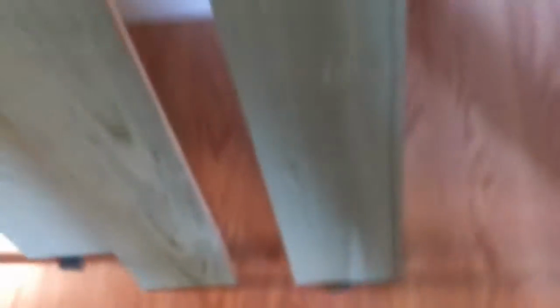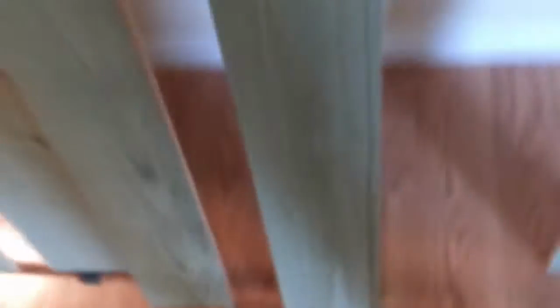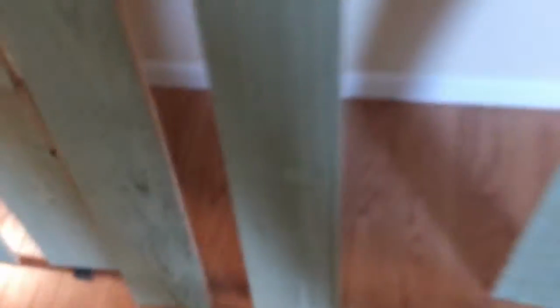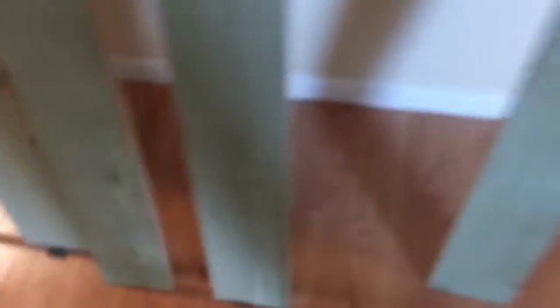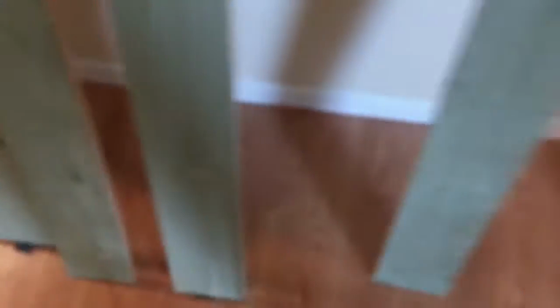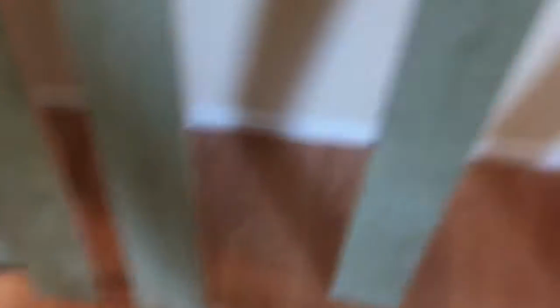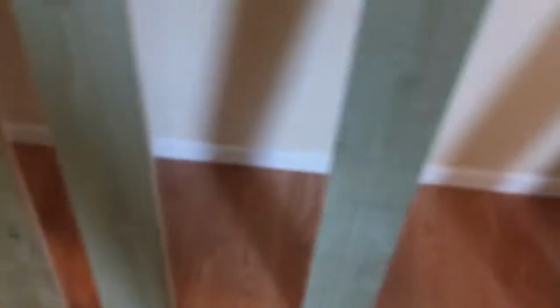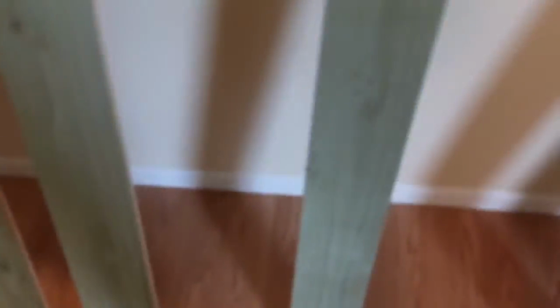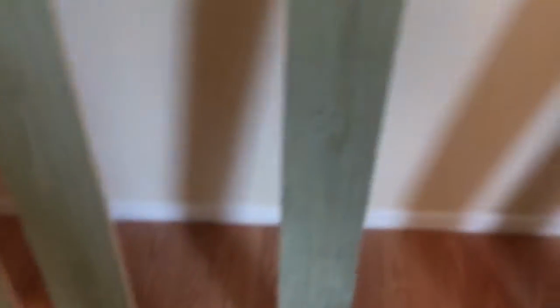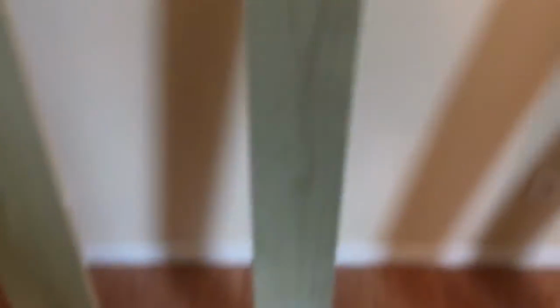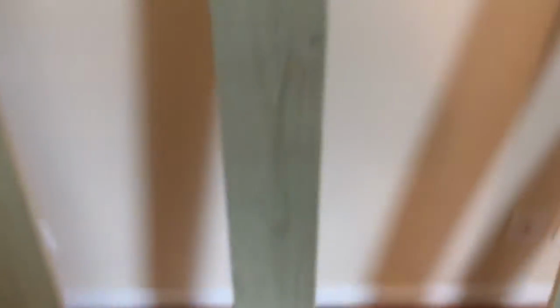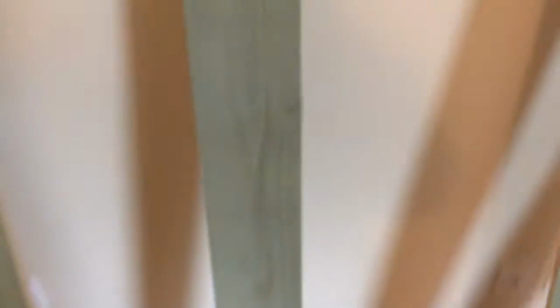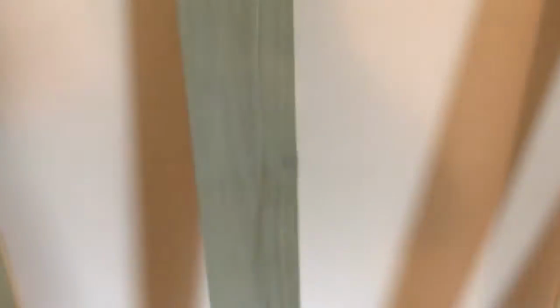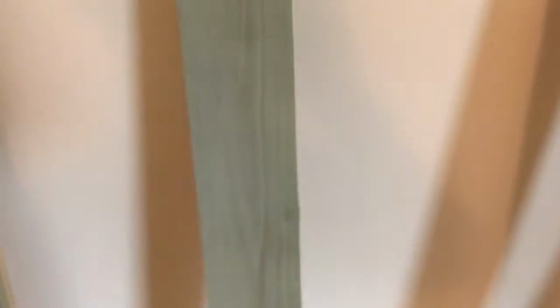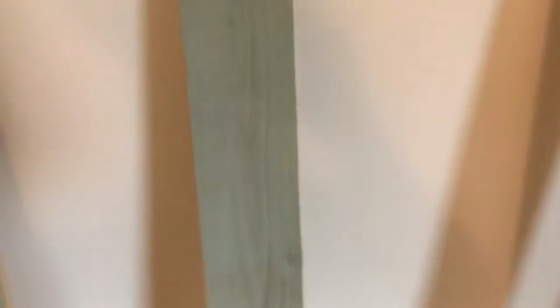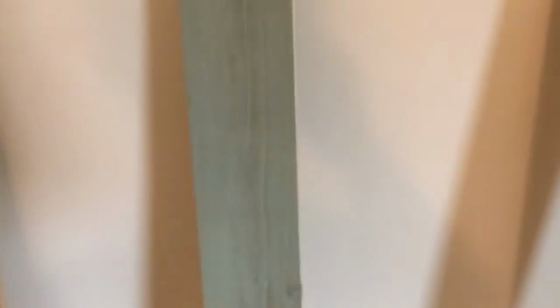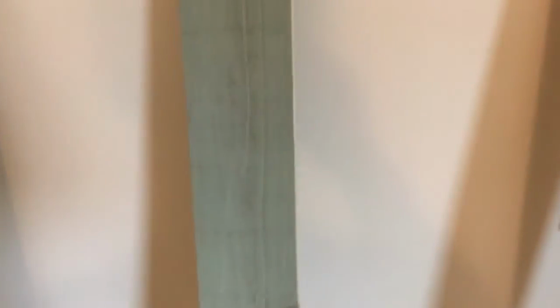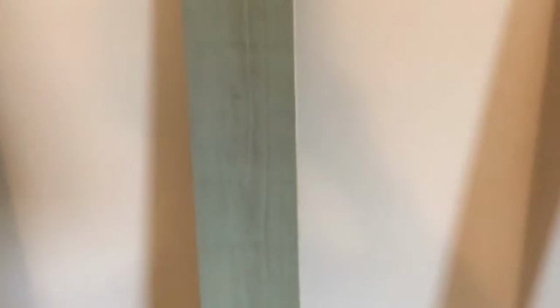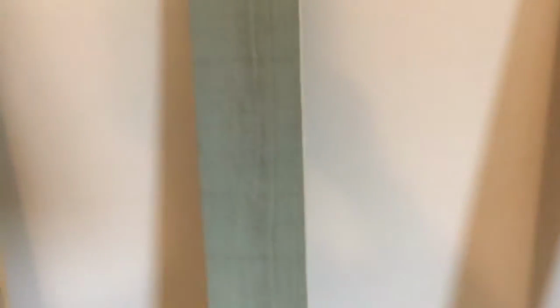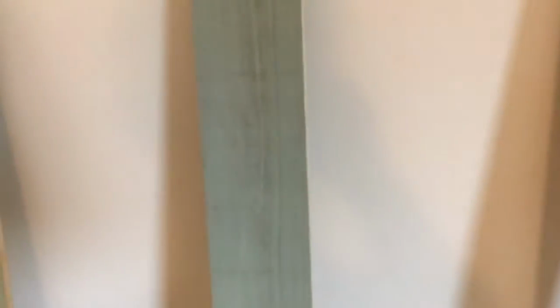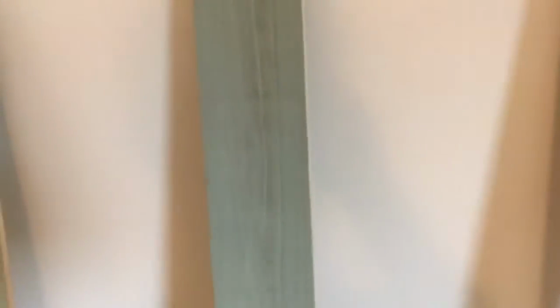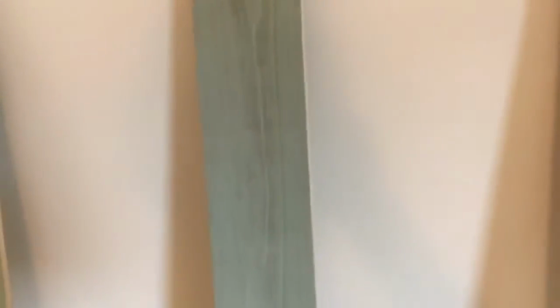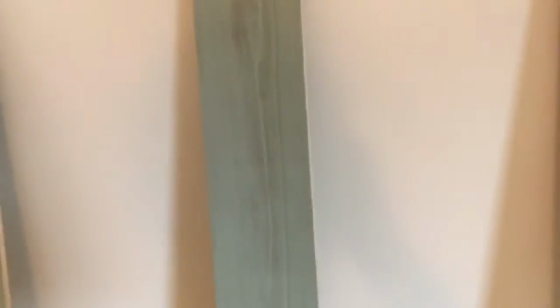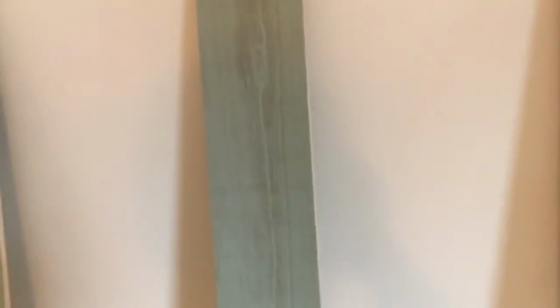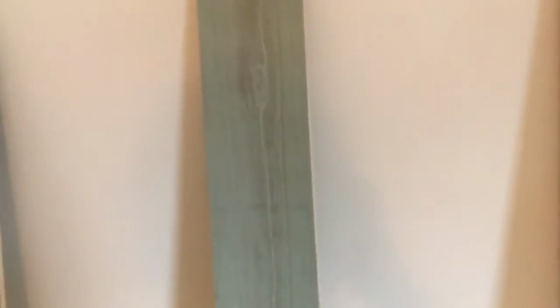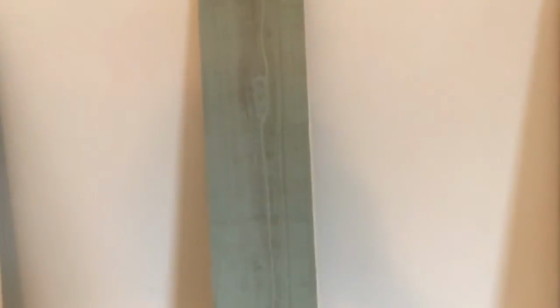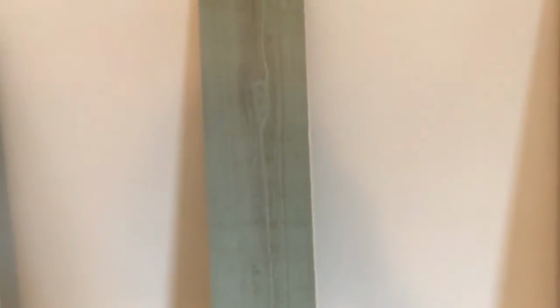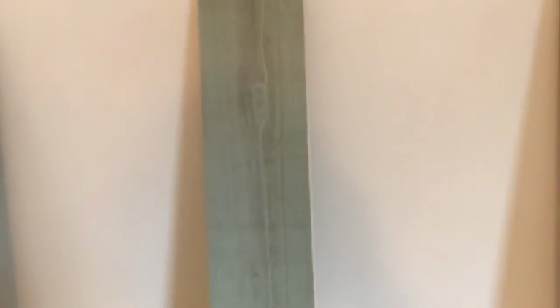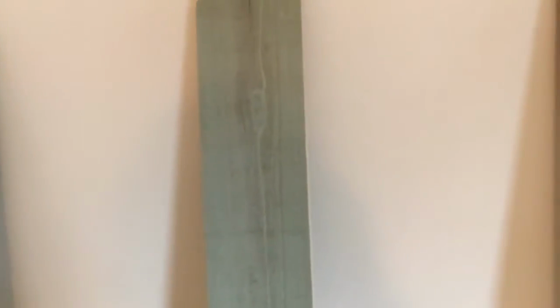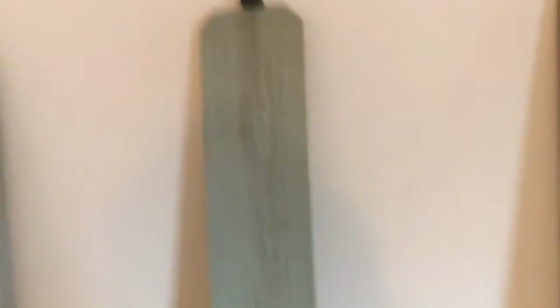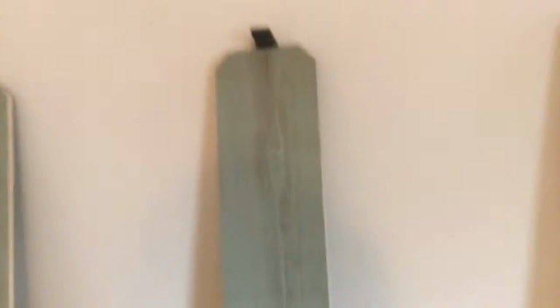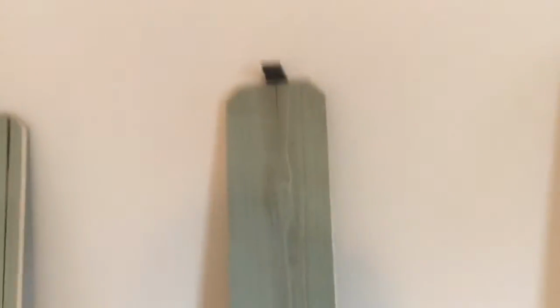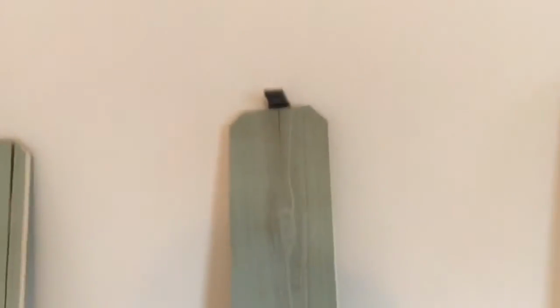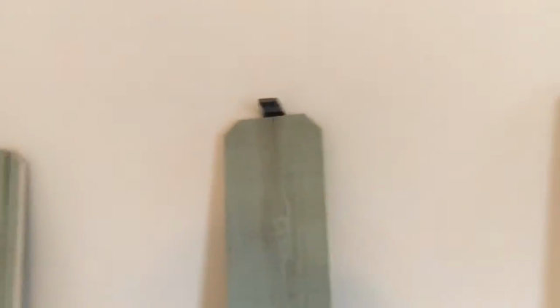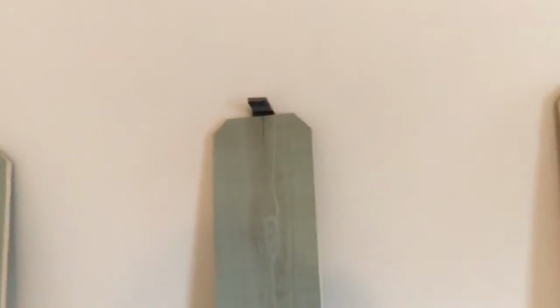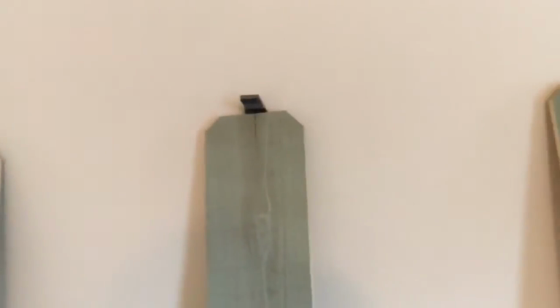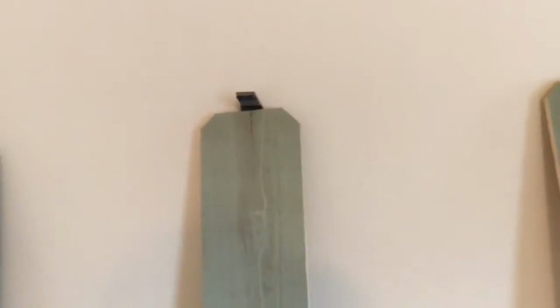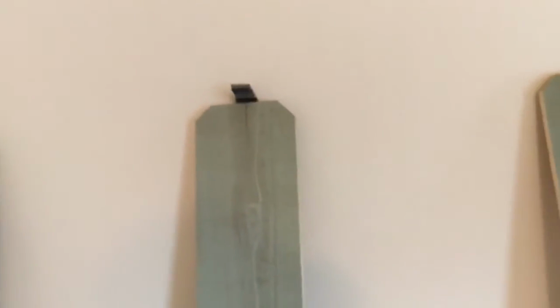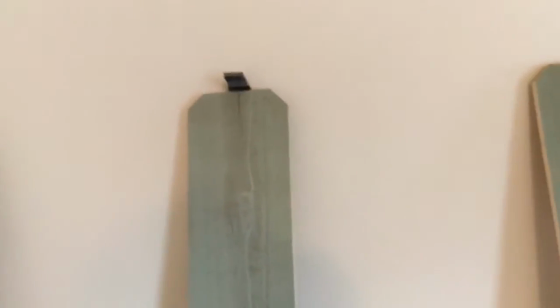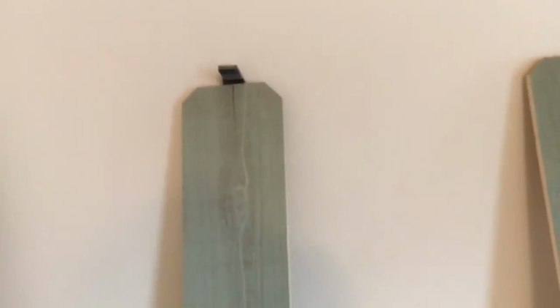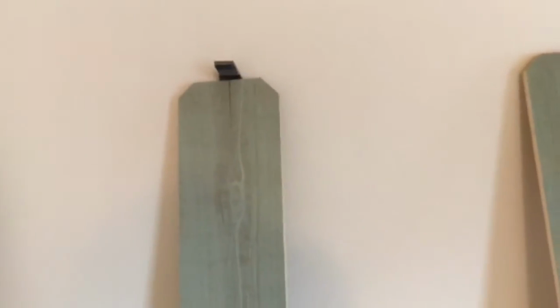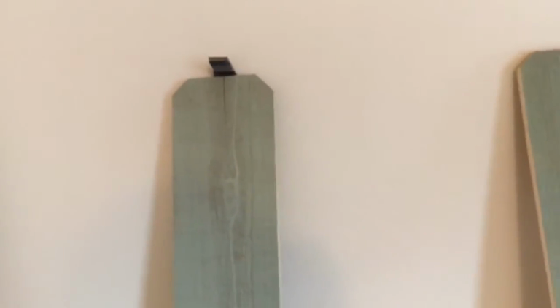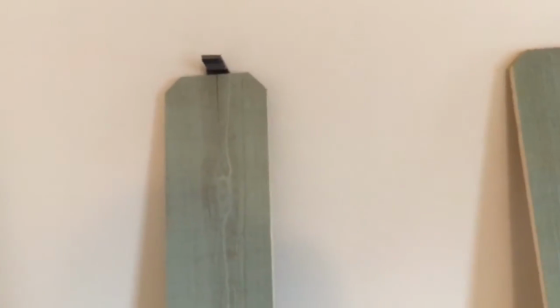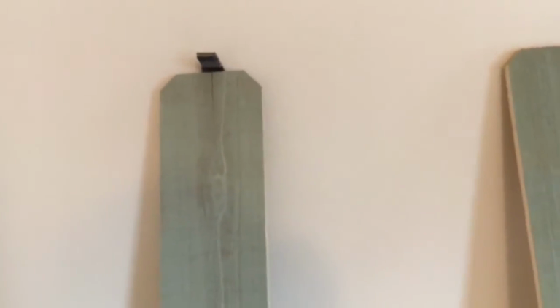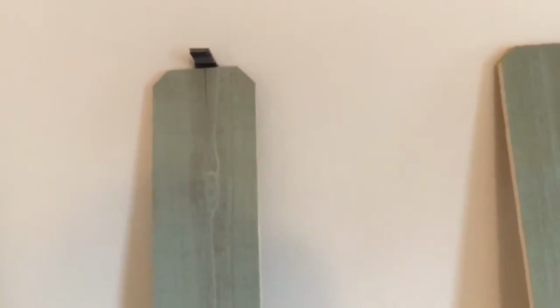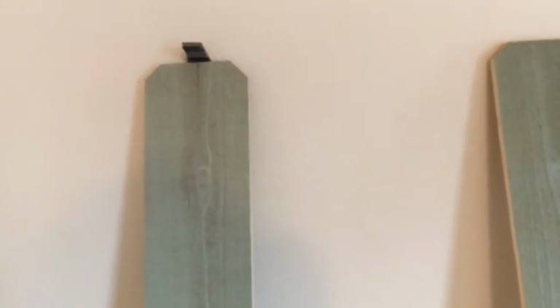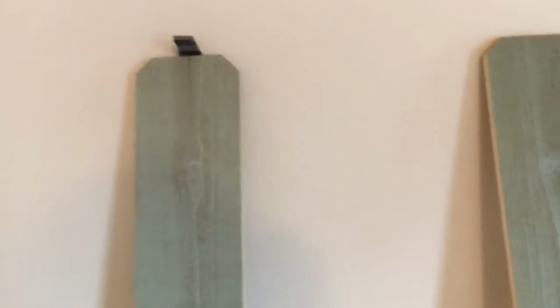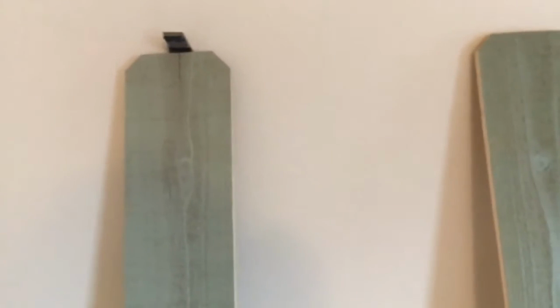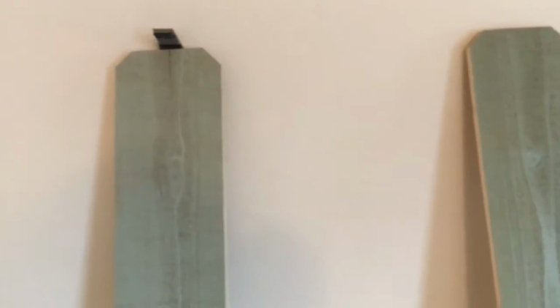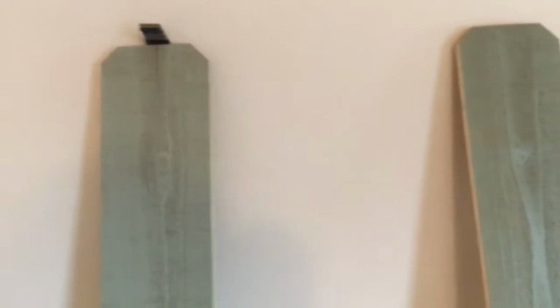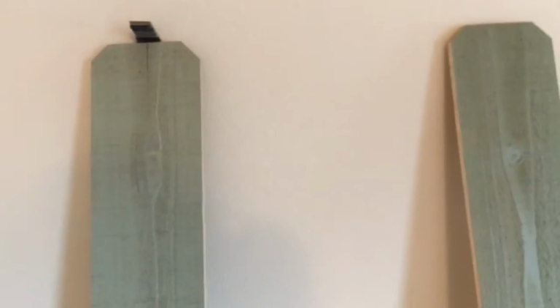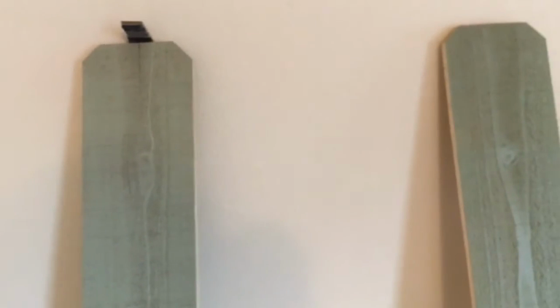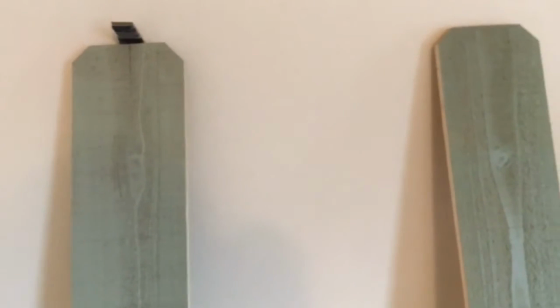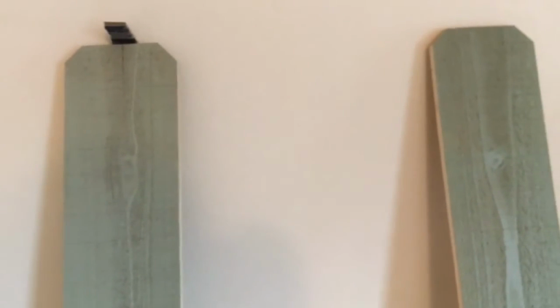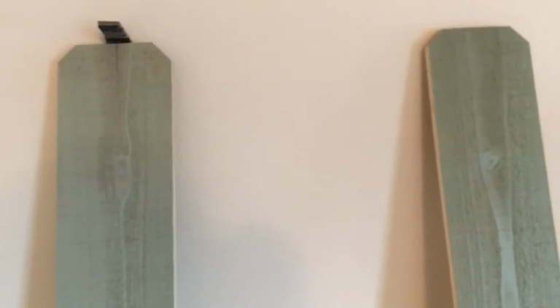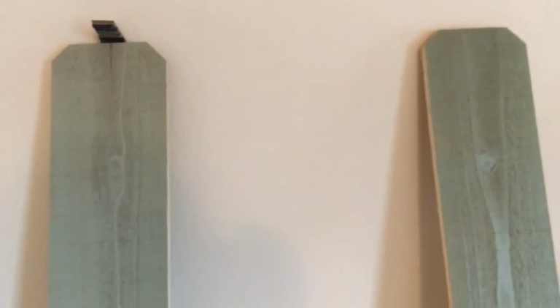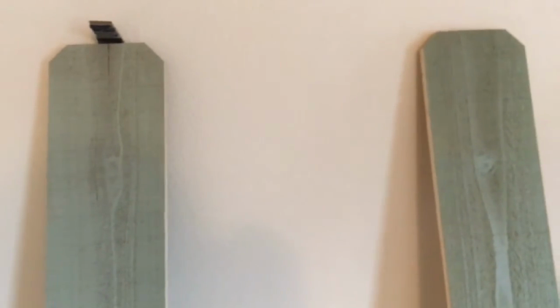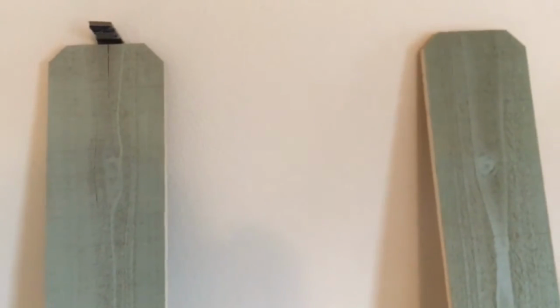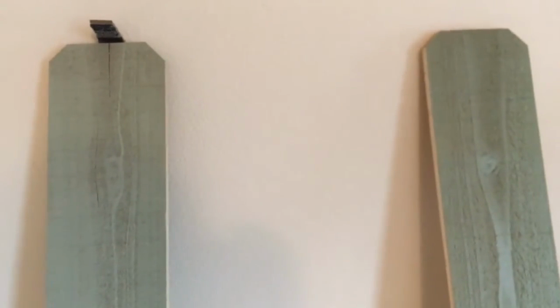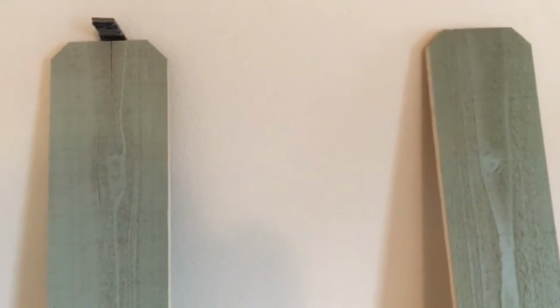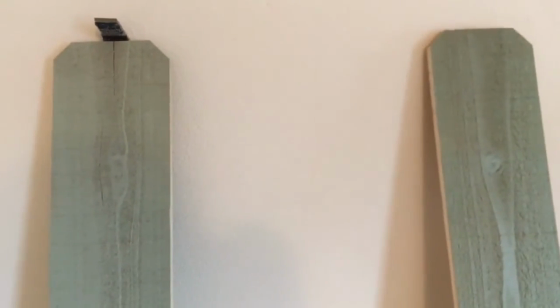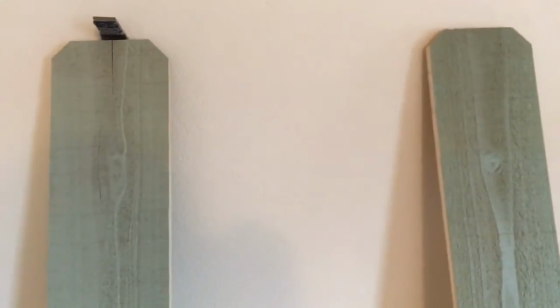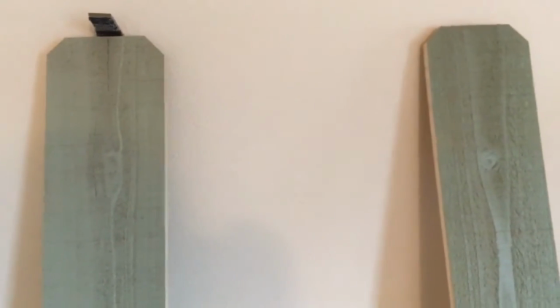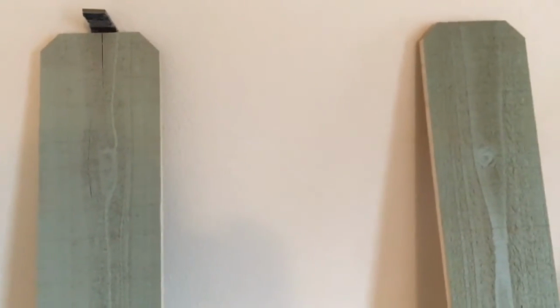Just a cheap little life hack DIY tool. I'll get another video out to you guys soon. Thanks.